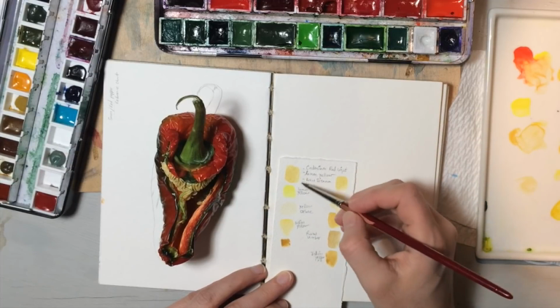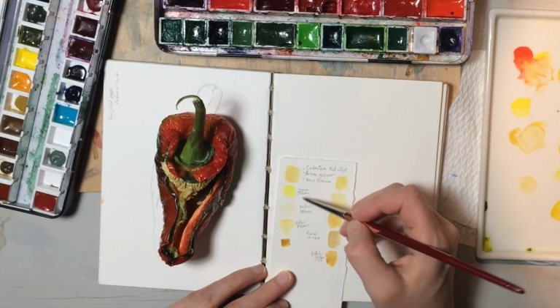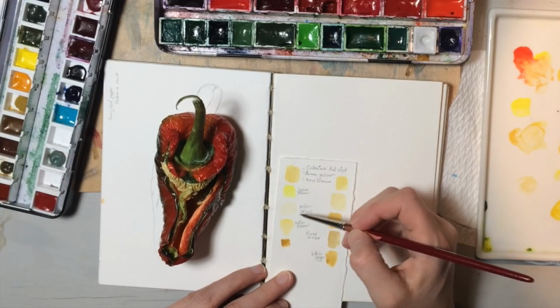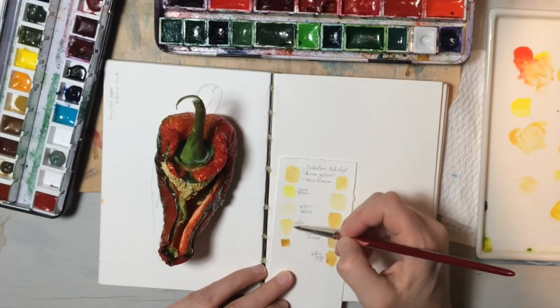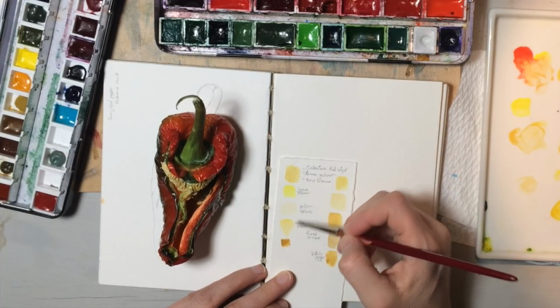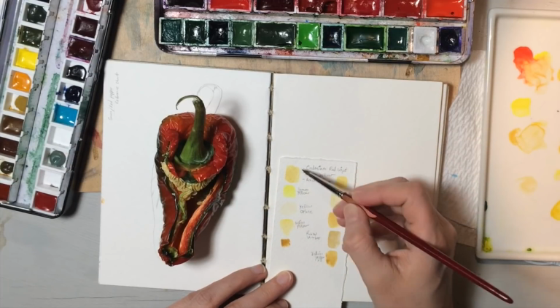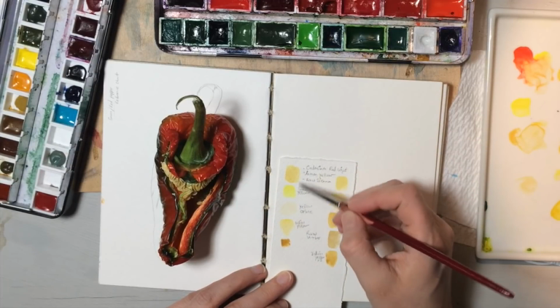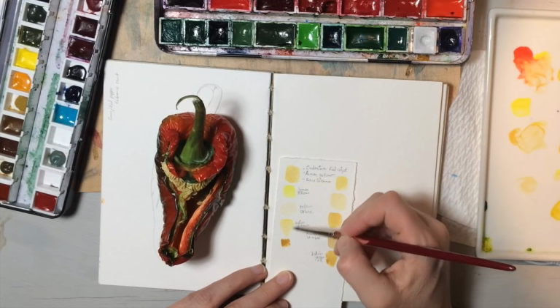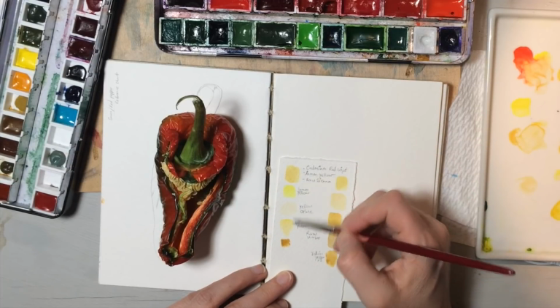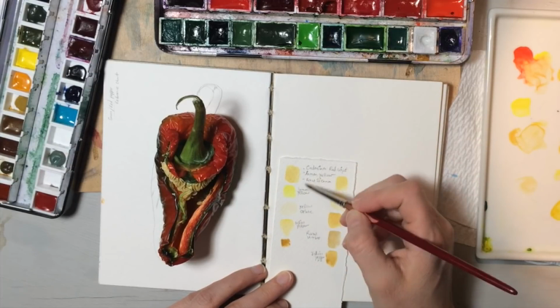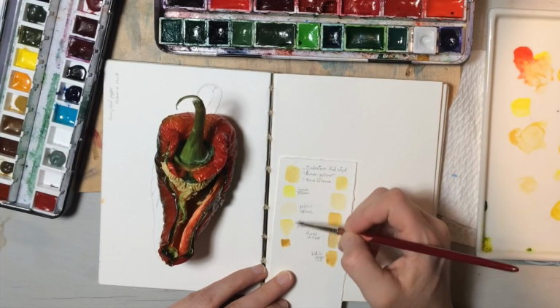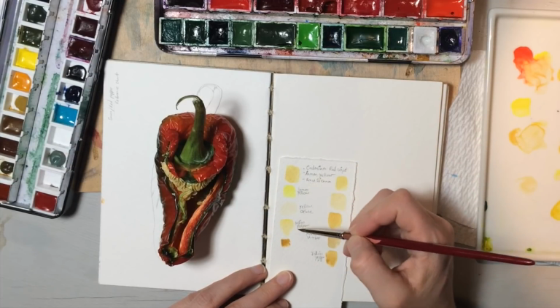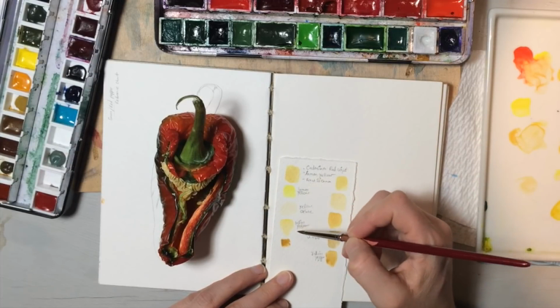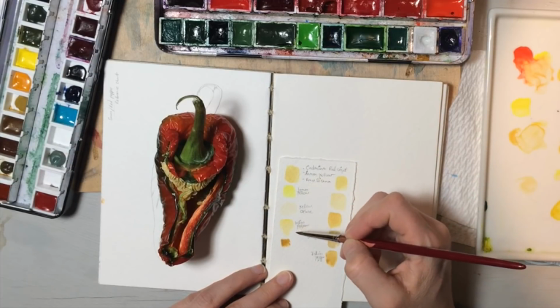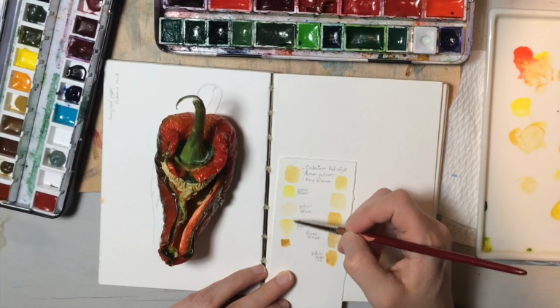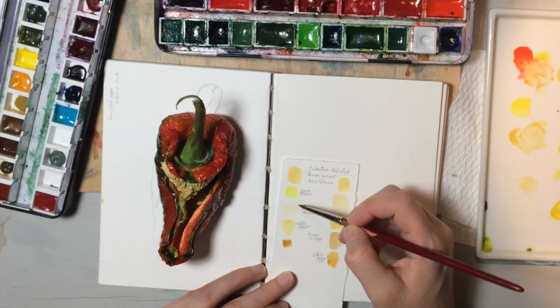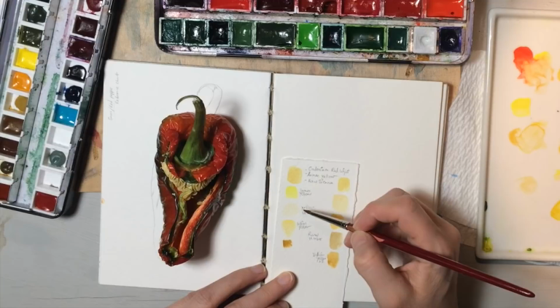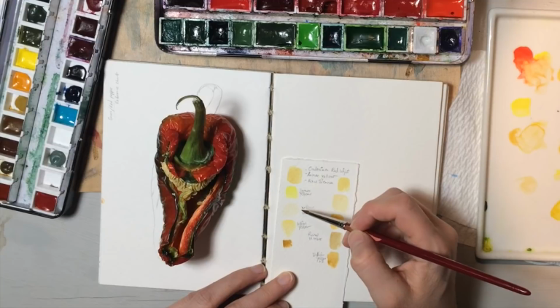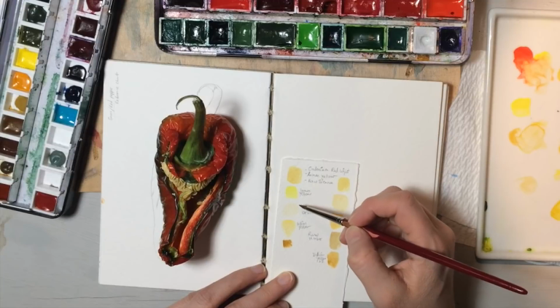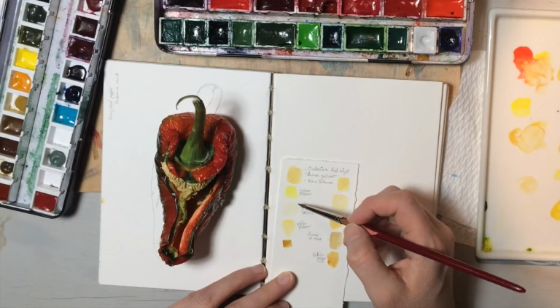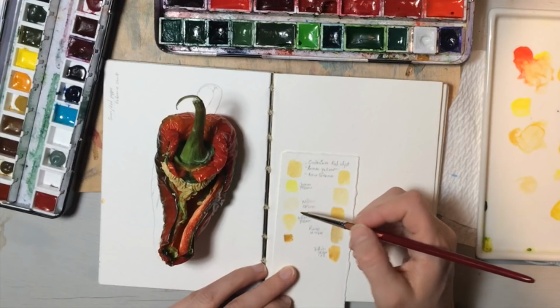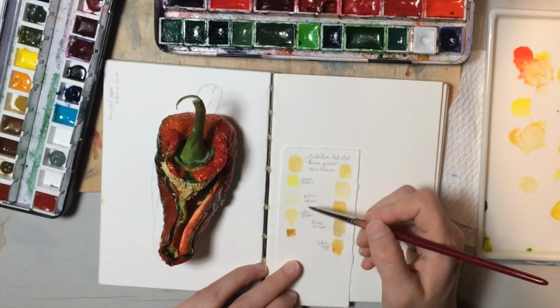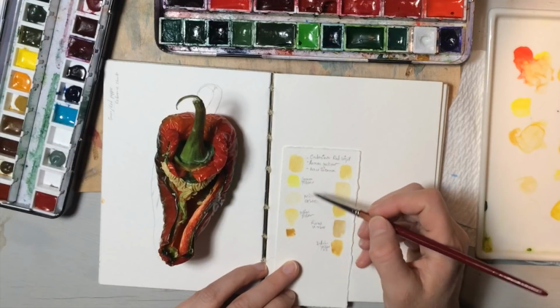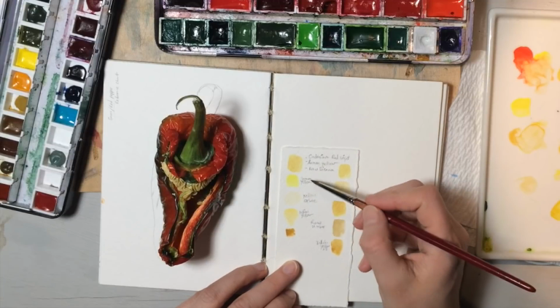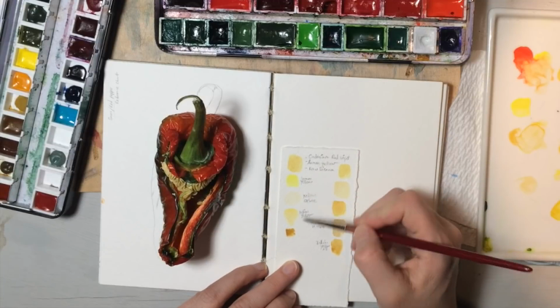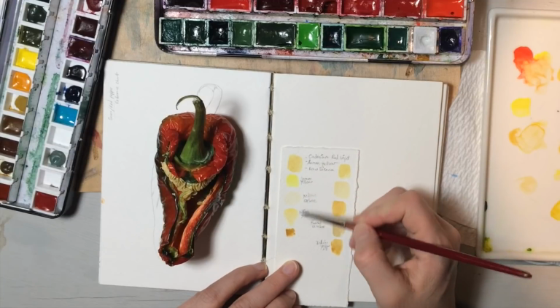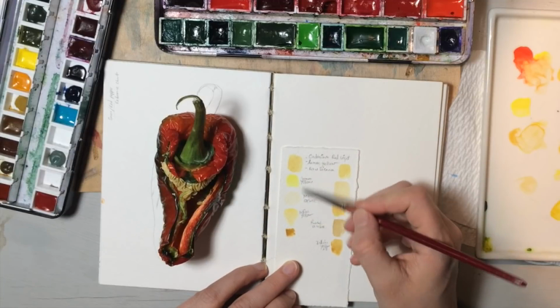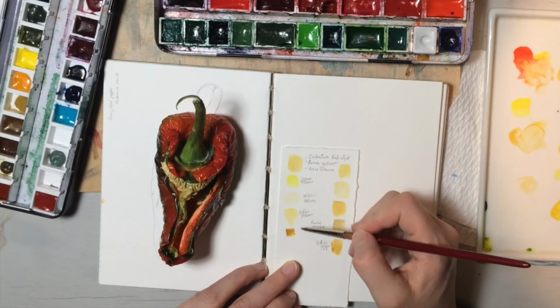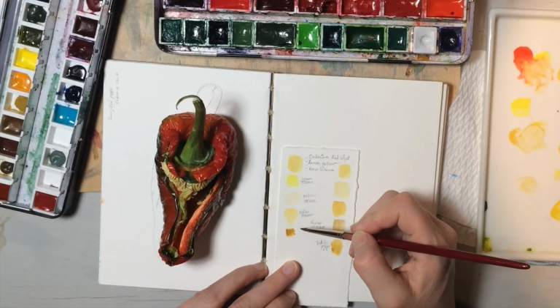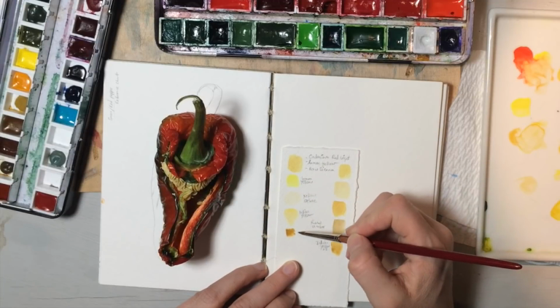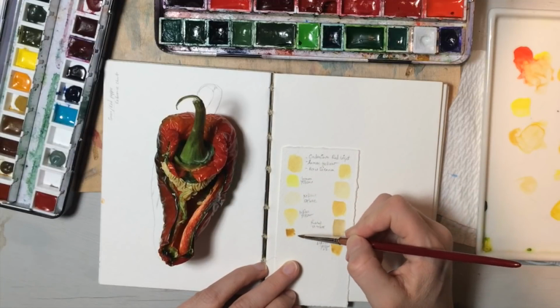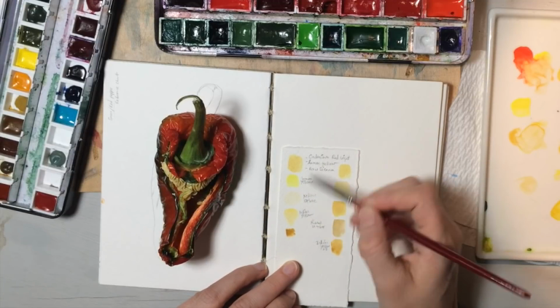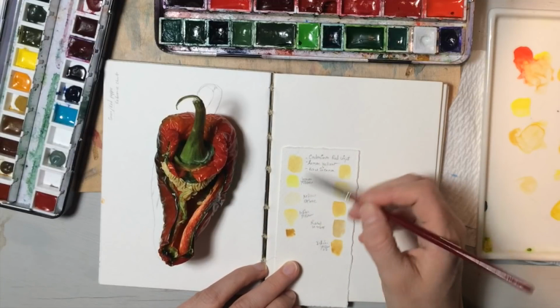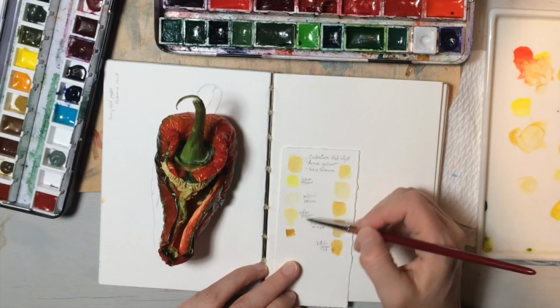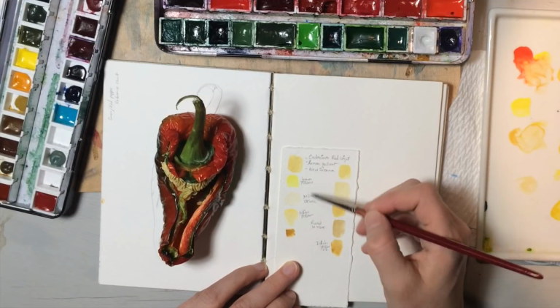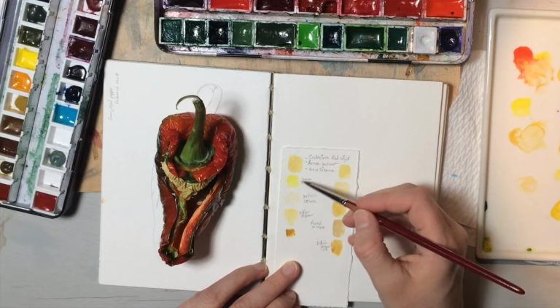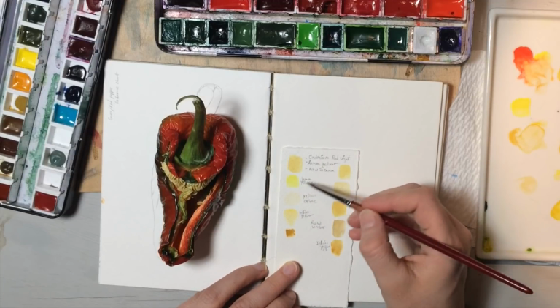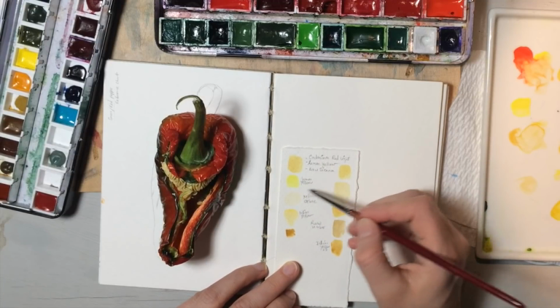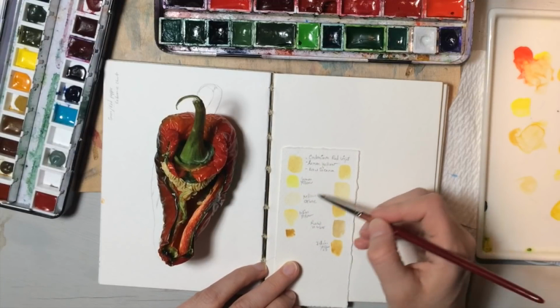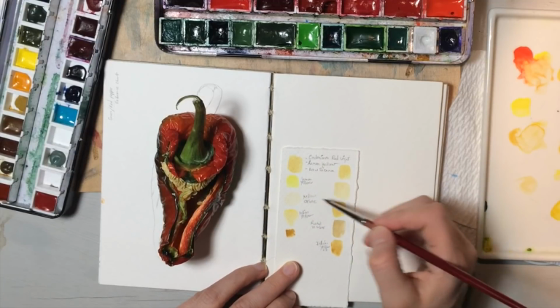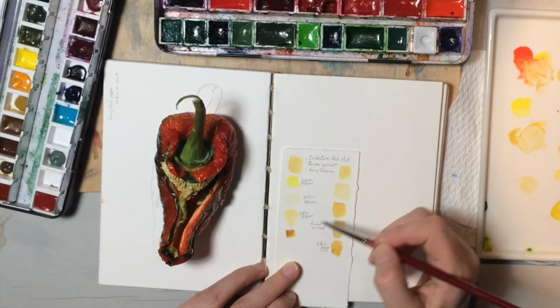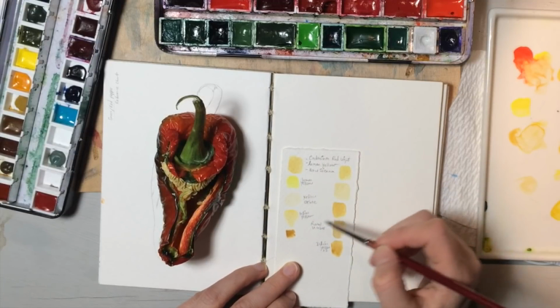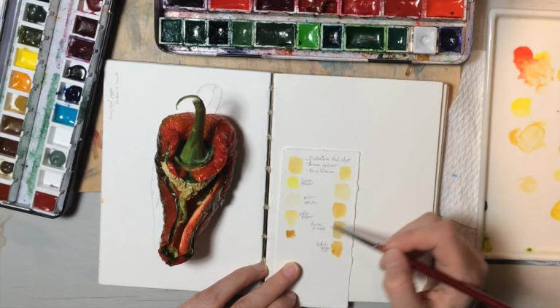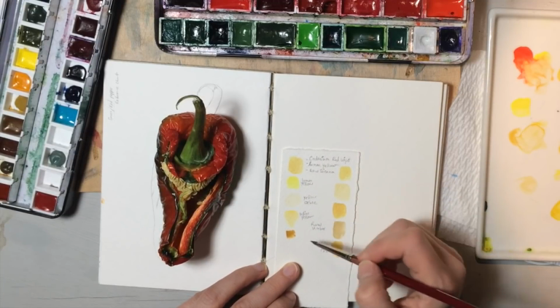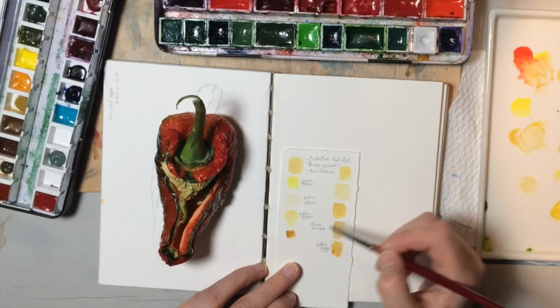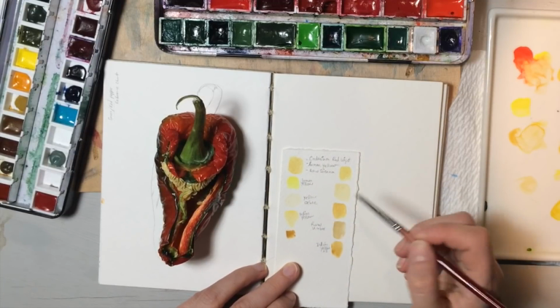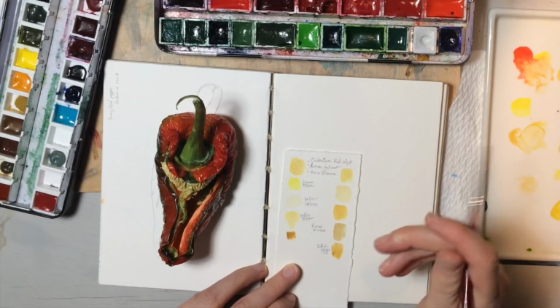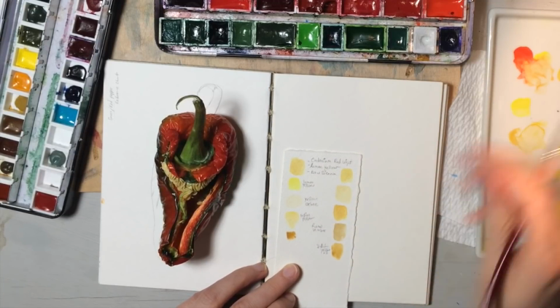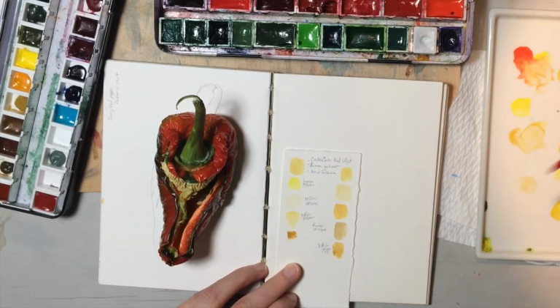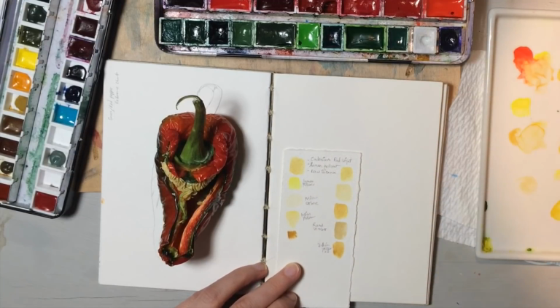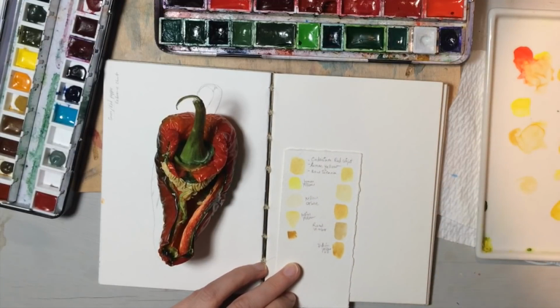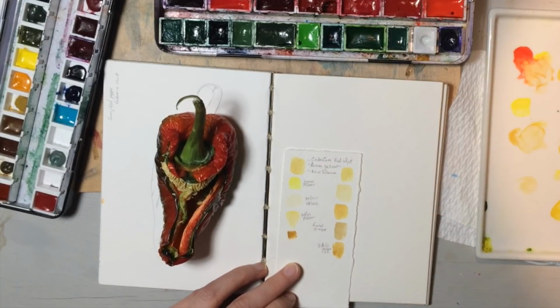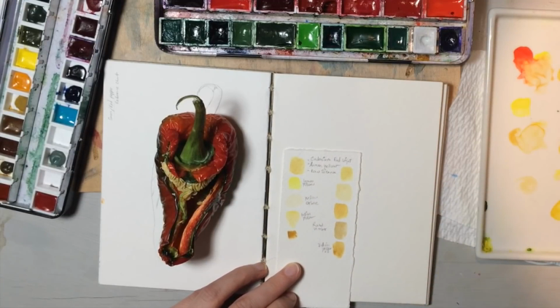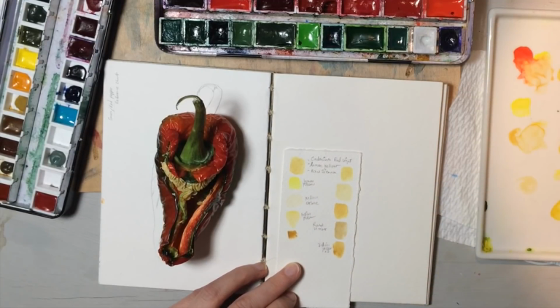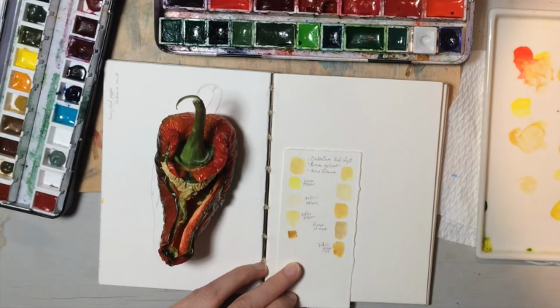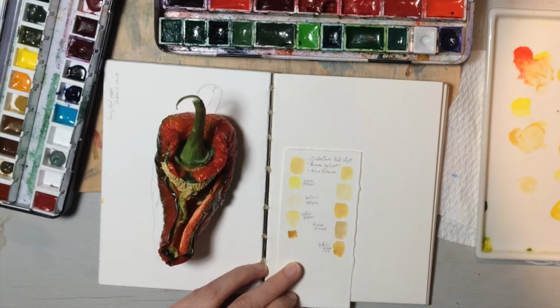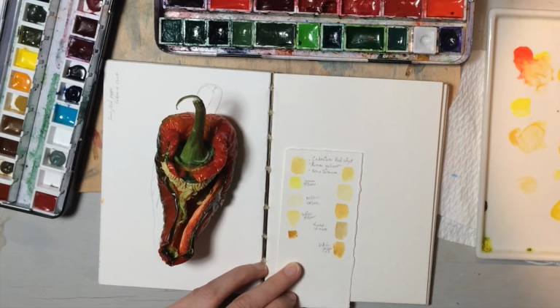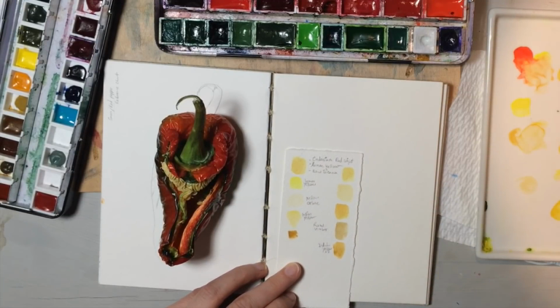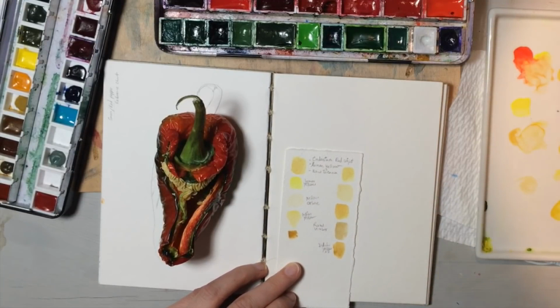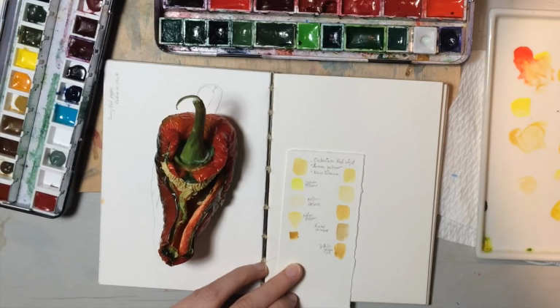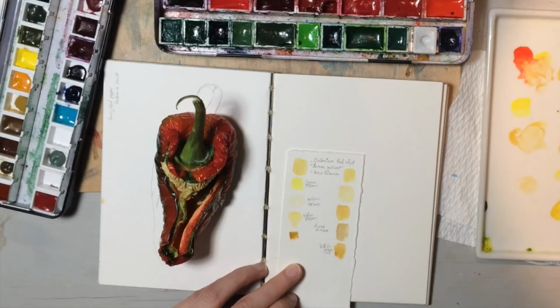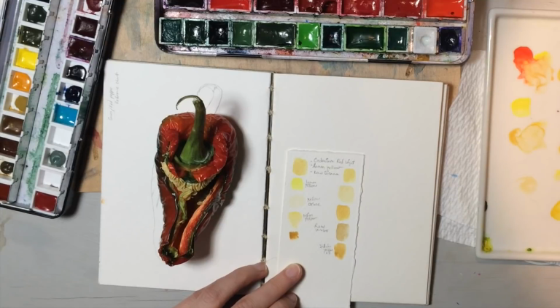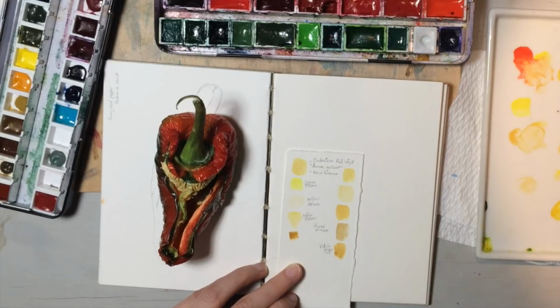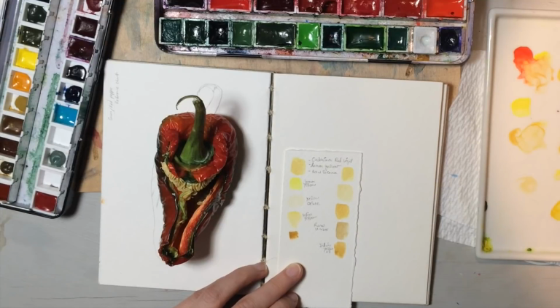I wrote out a few of them. It helps, obviously, when you're doing this, if you actually write down what you're using, because then you can go back.